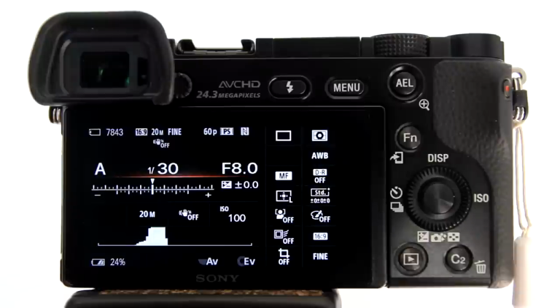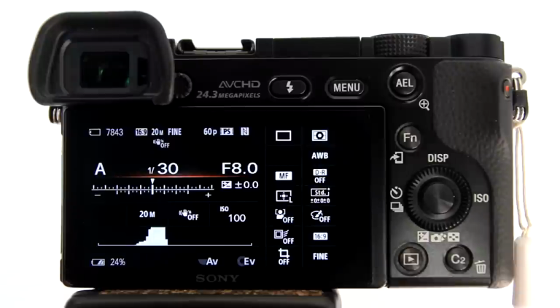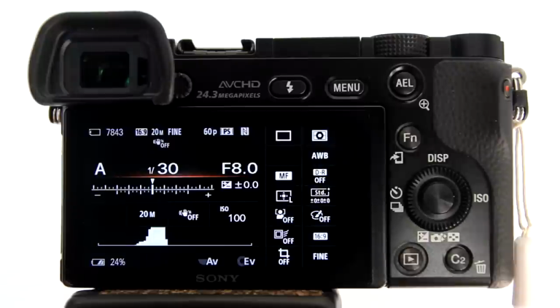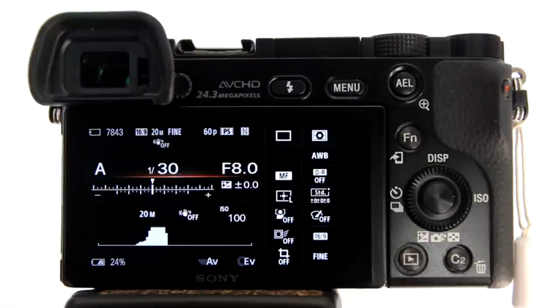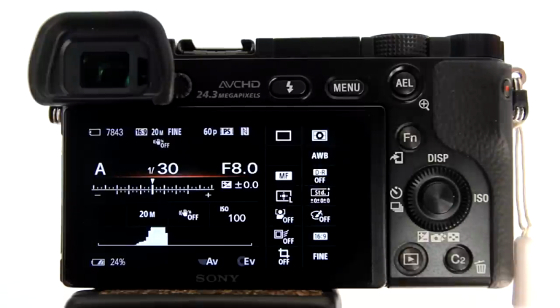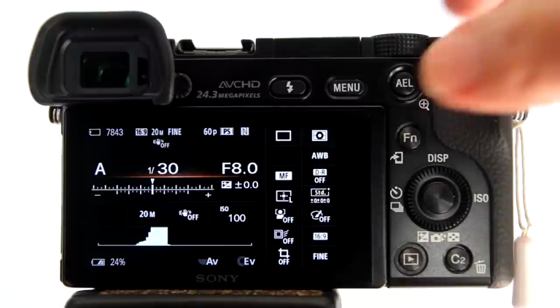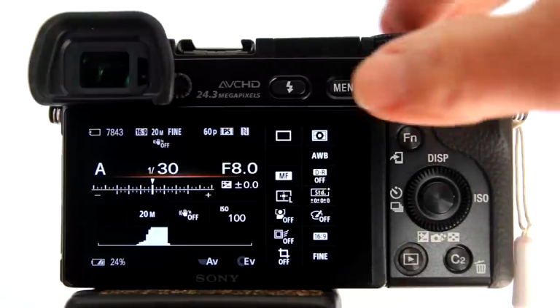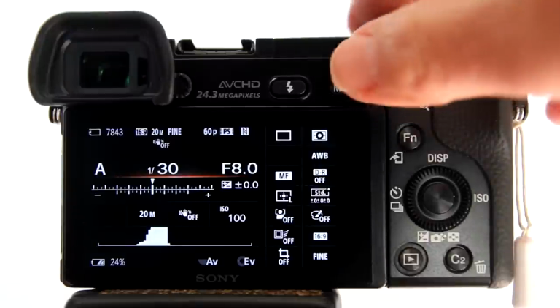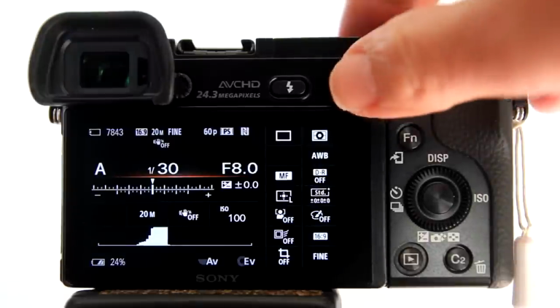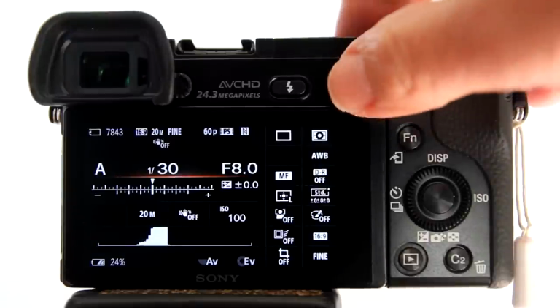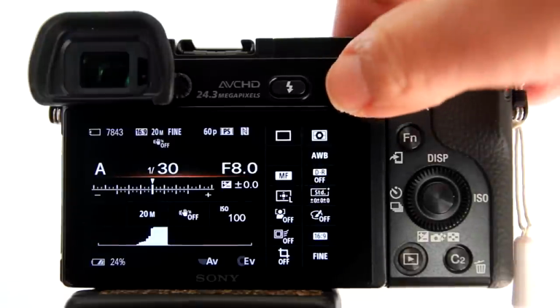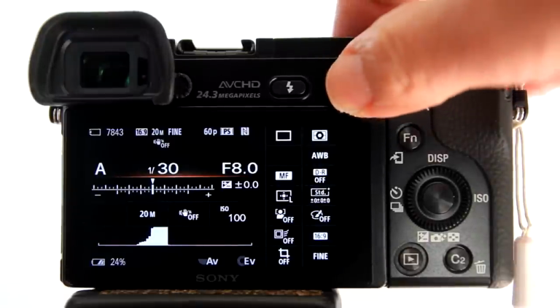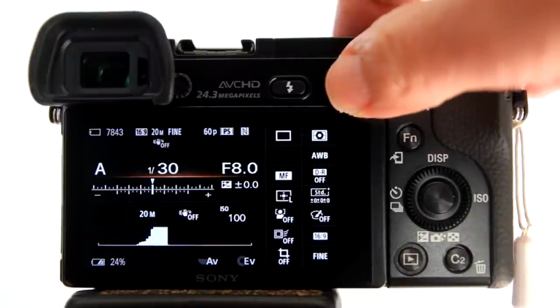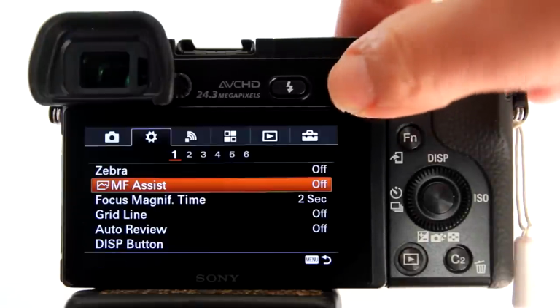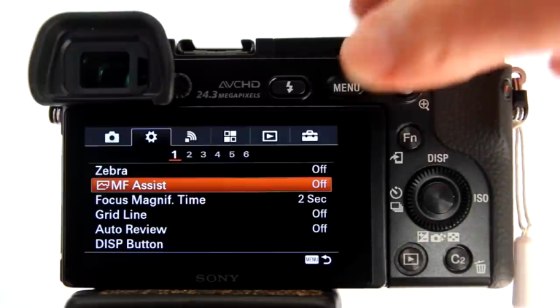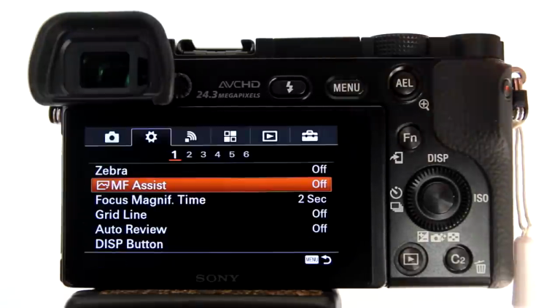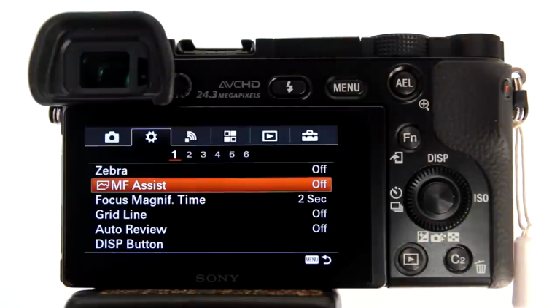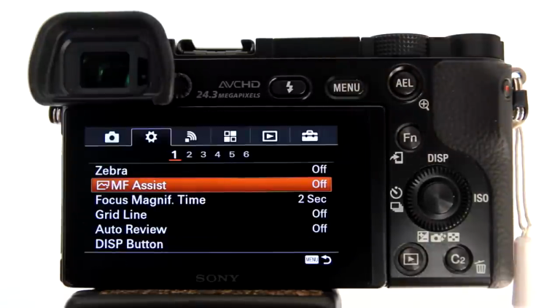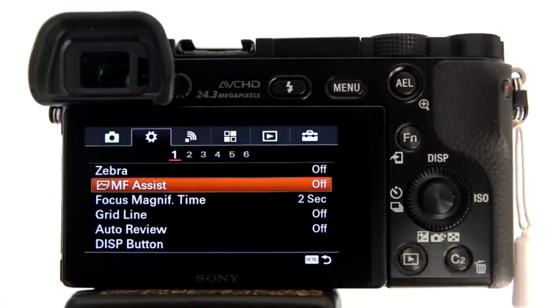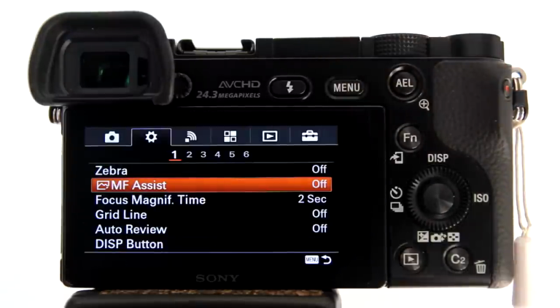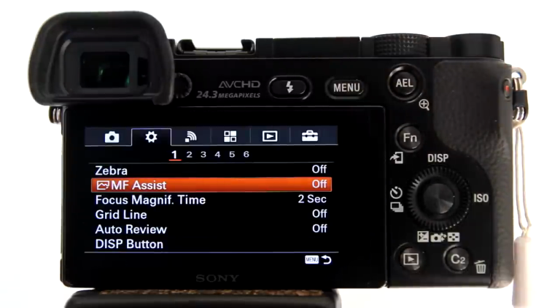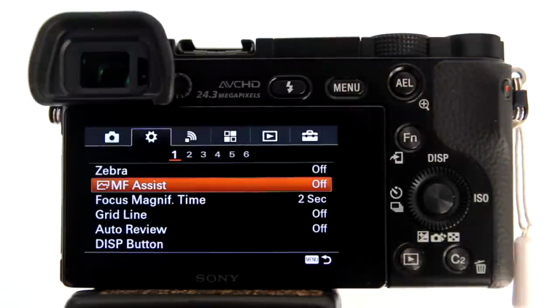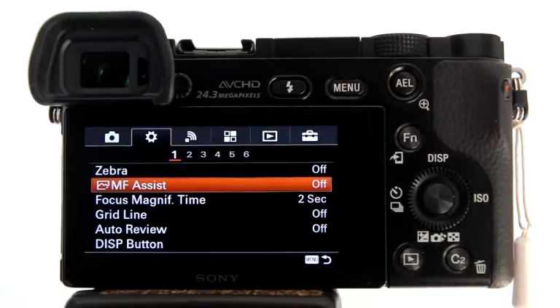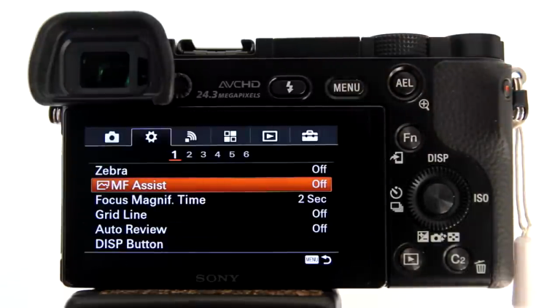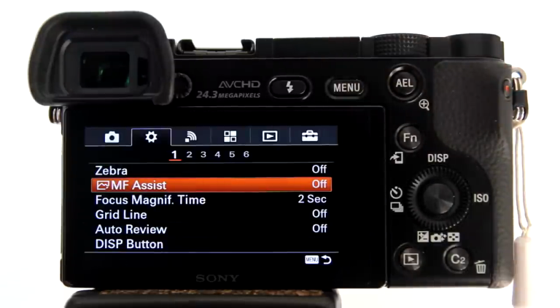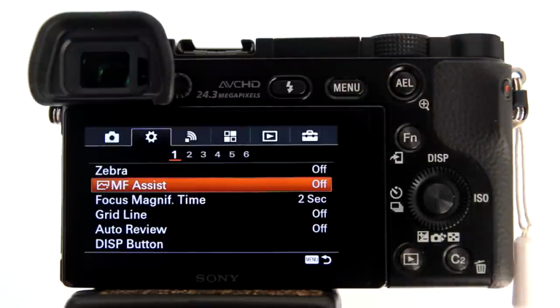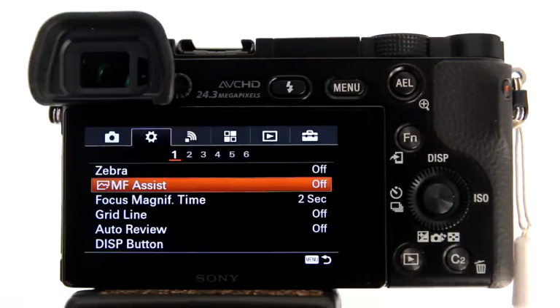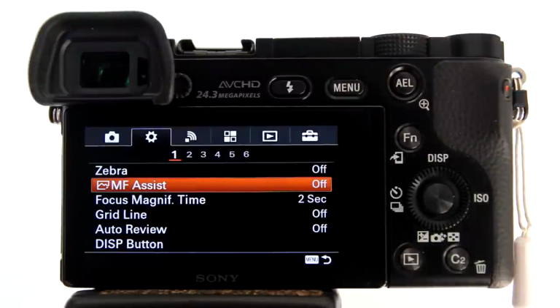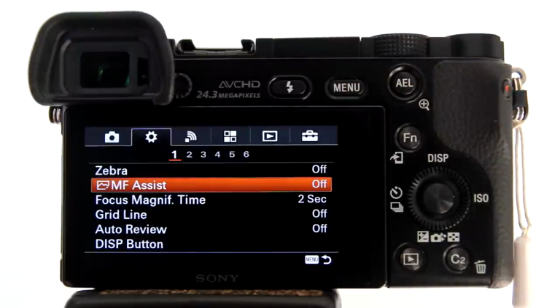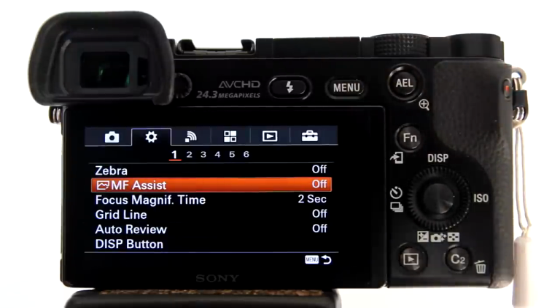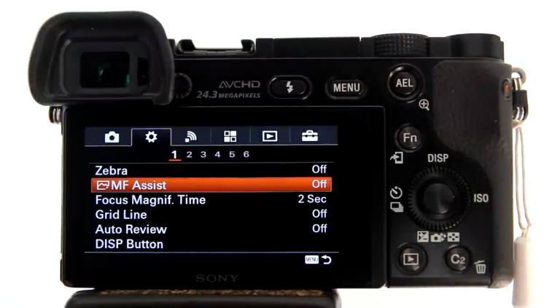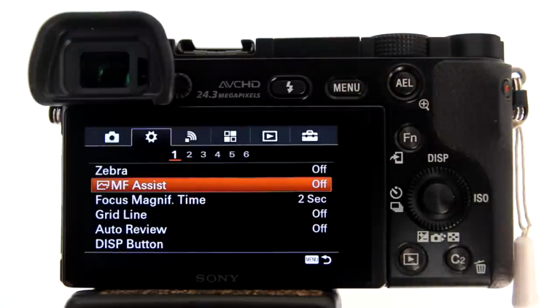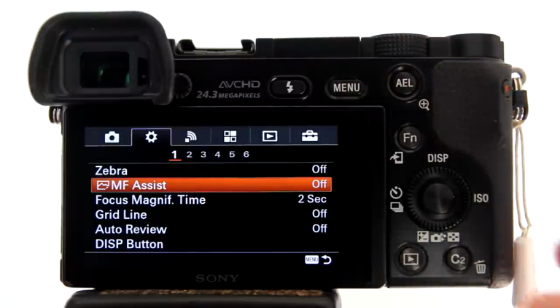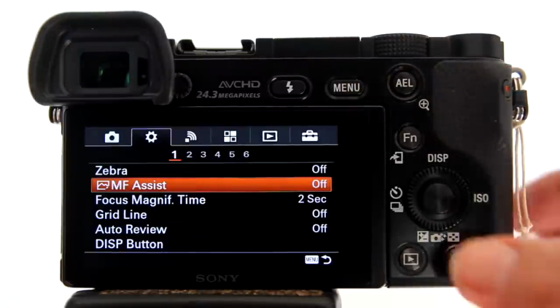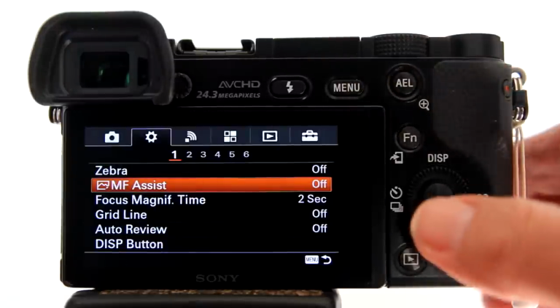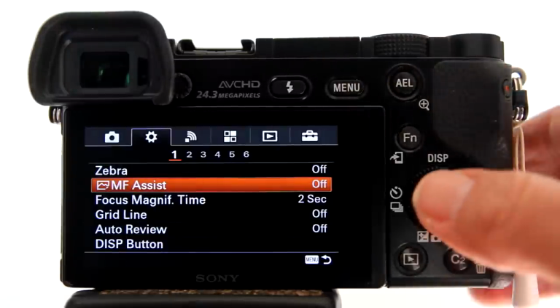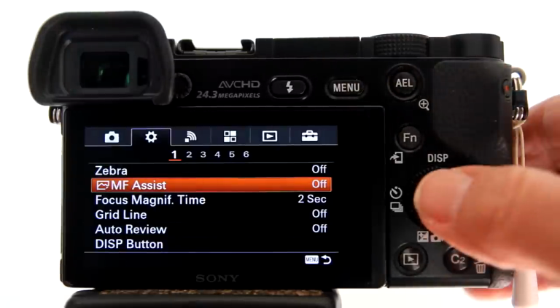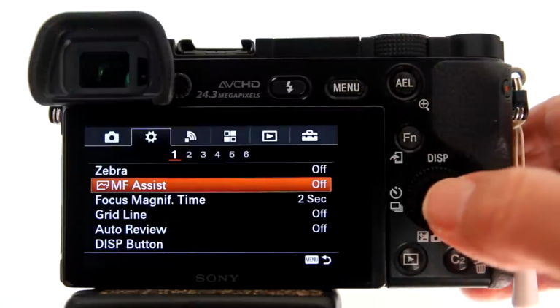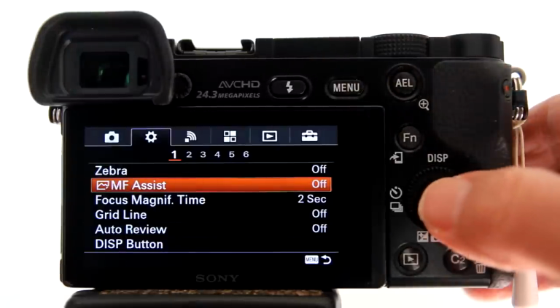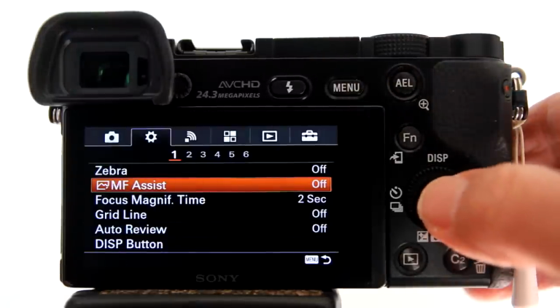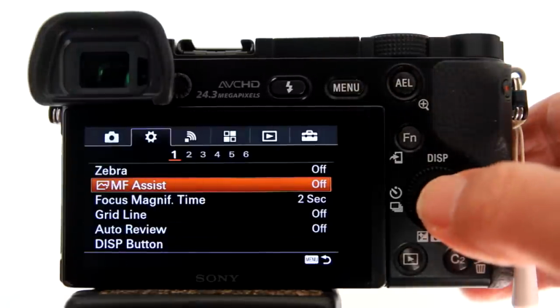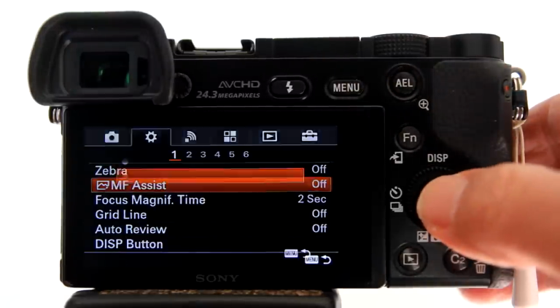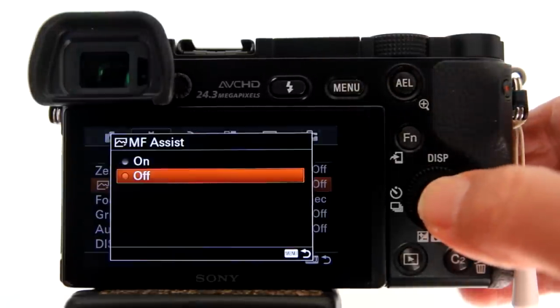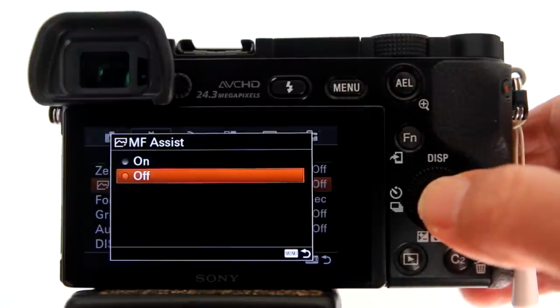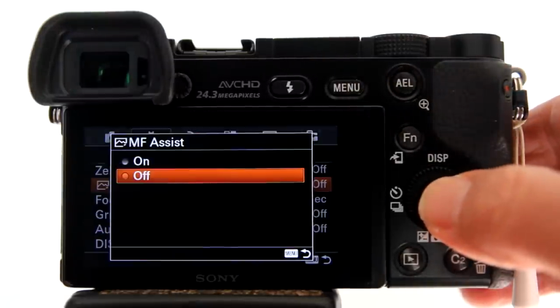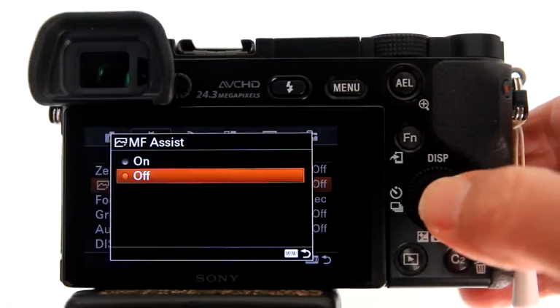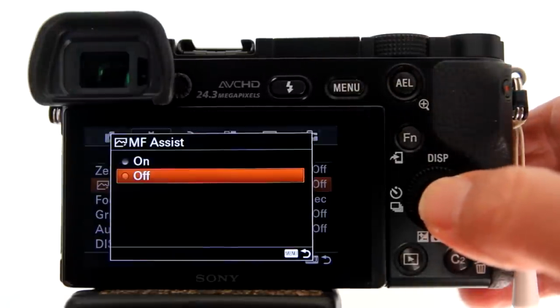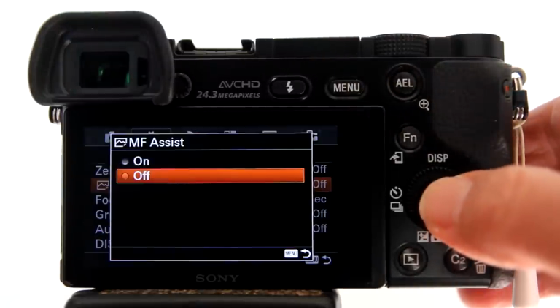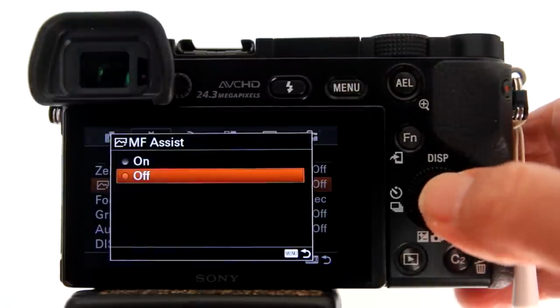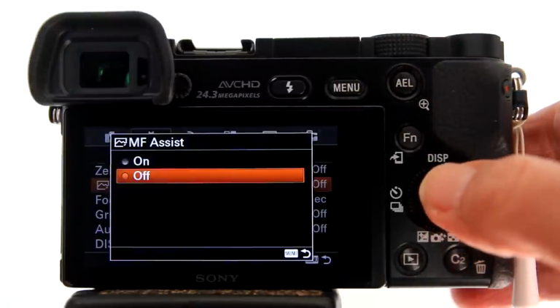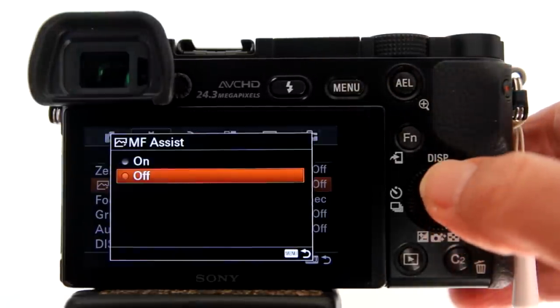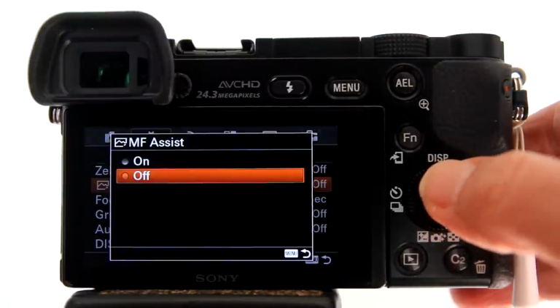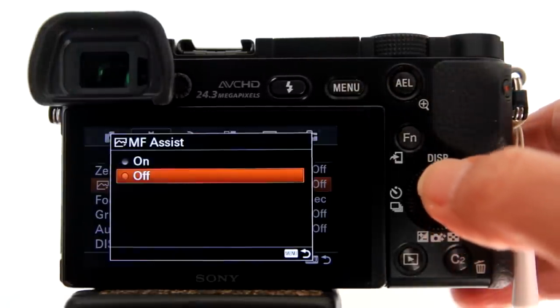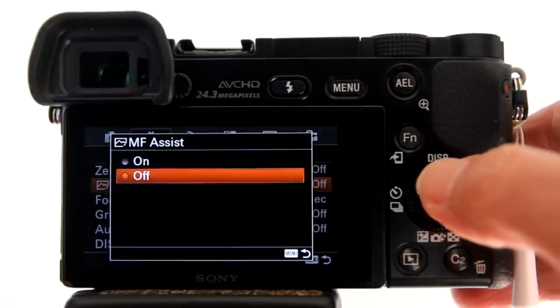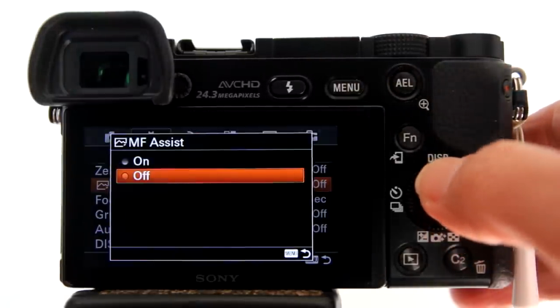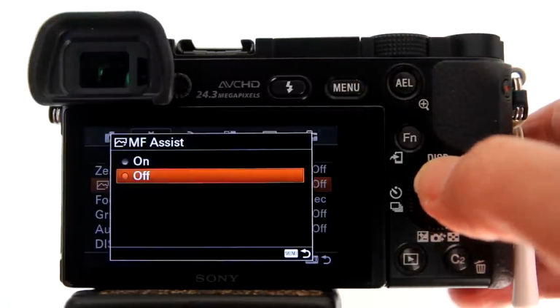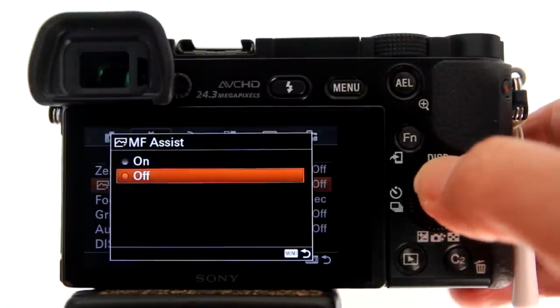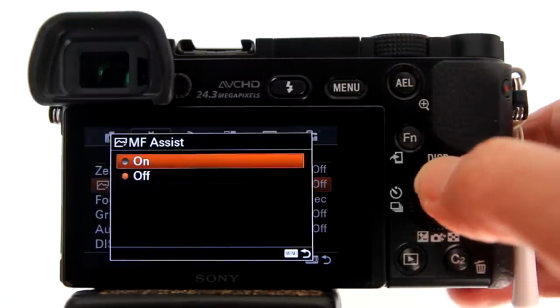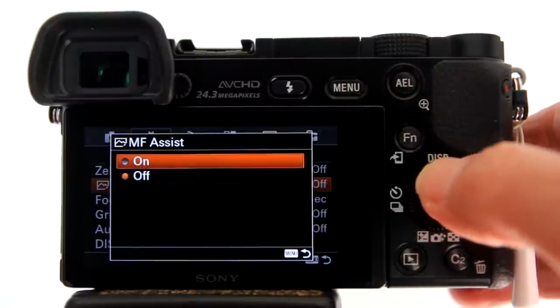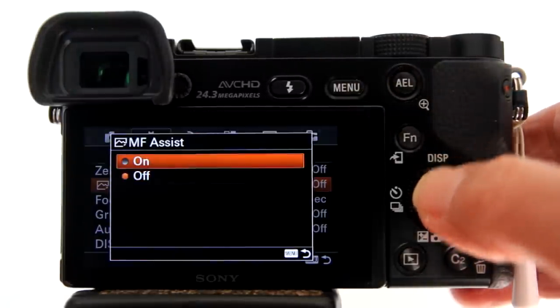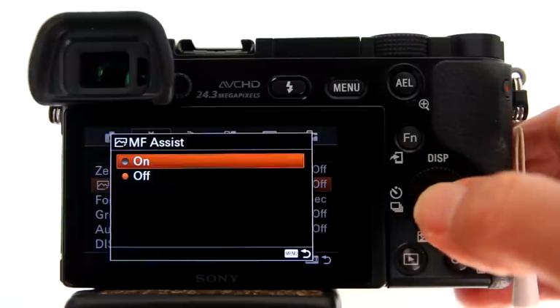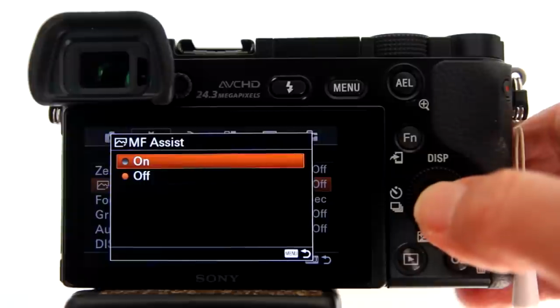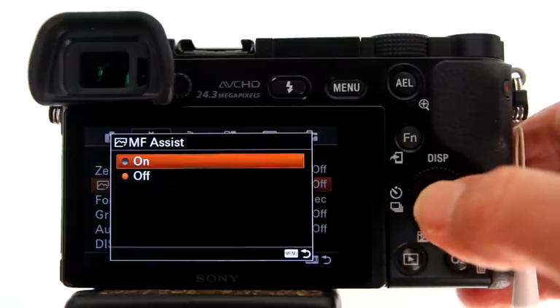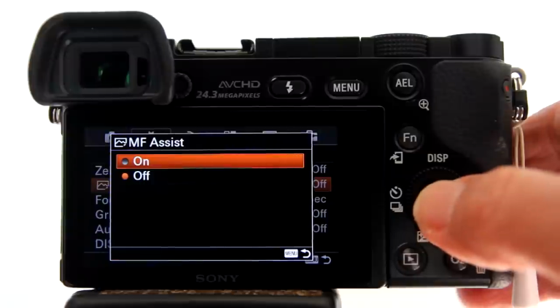To turn on MF Assist, go to the menu, select MF Assist, and select On.